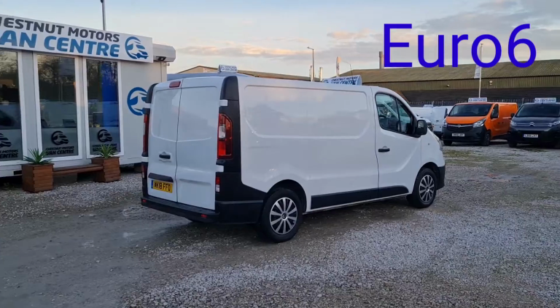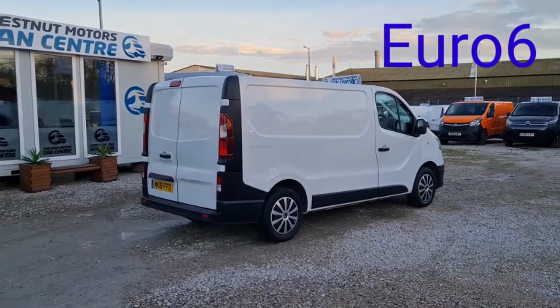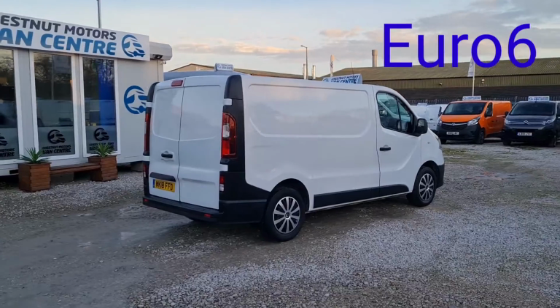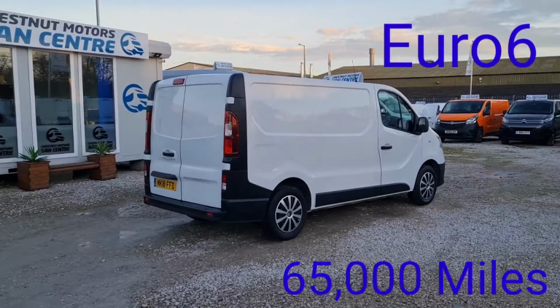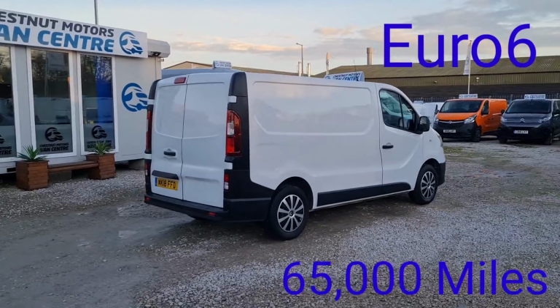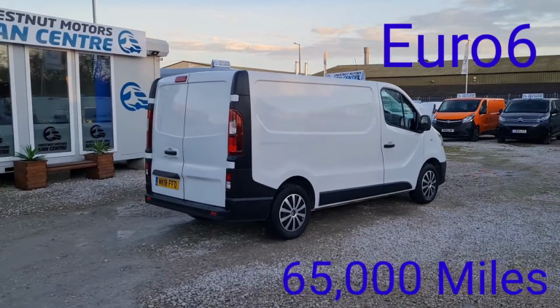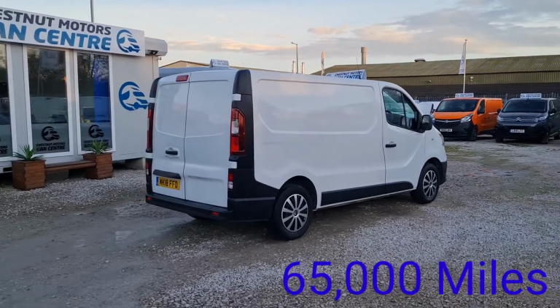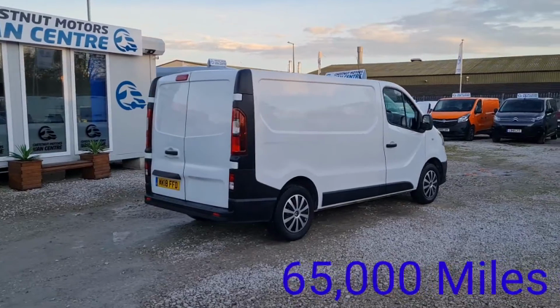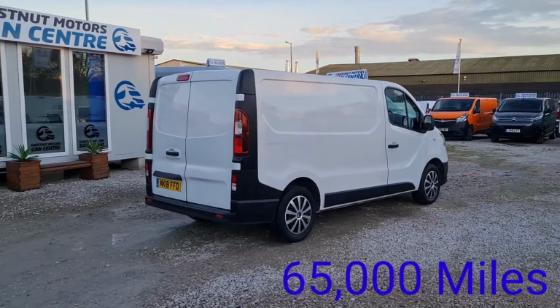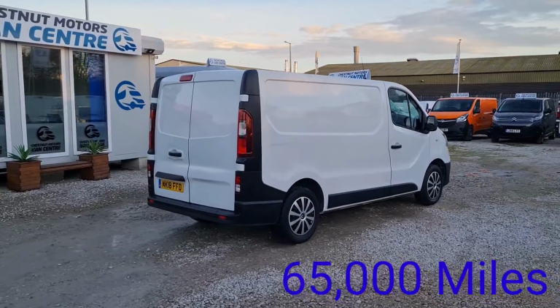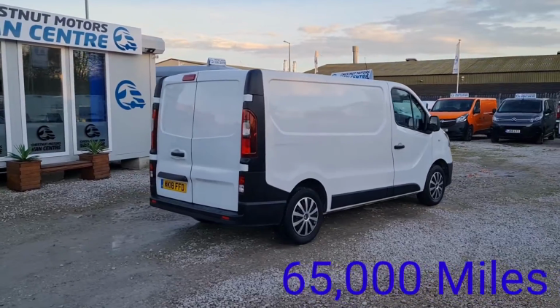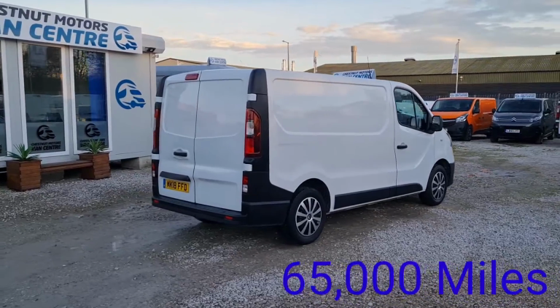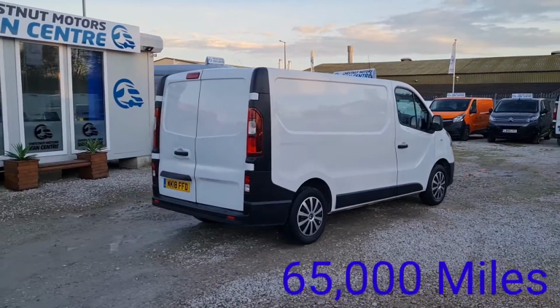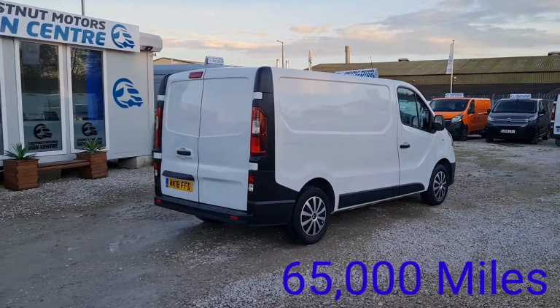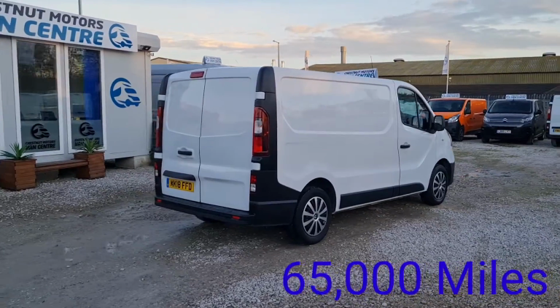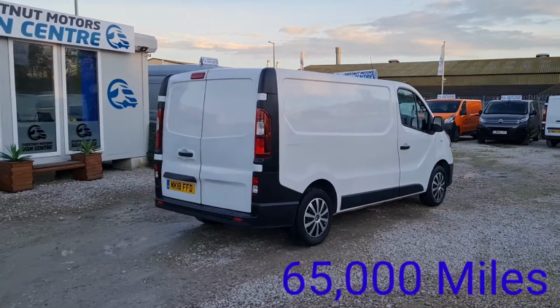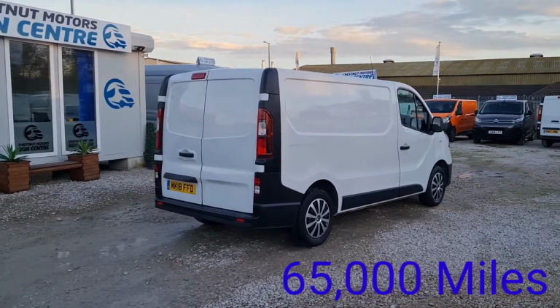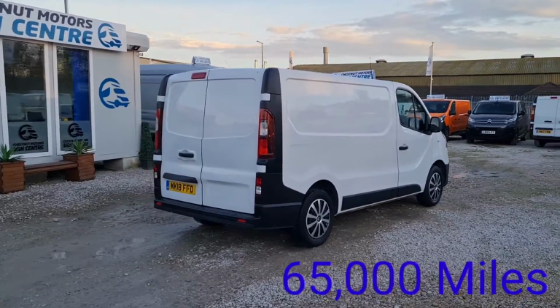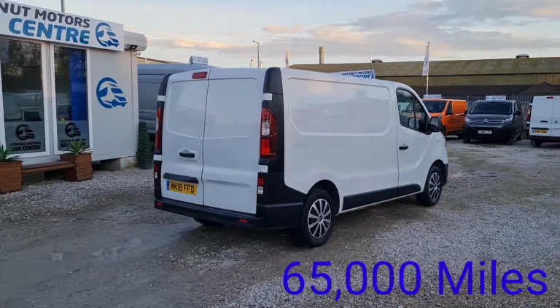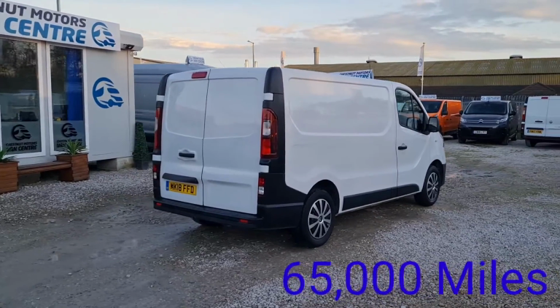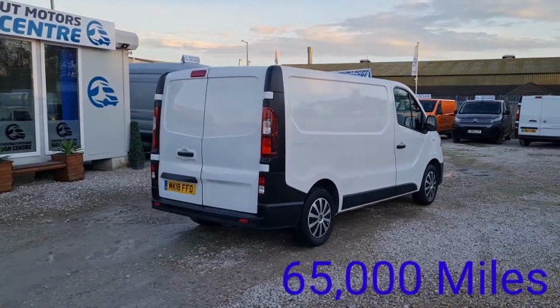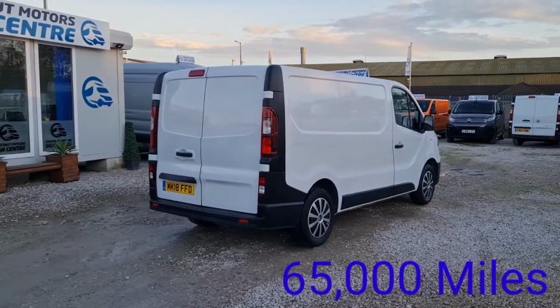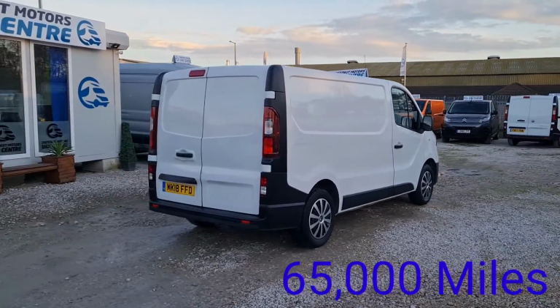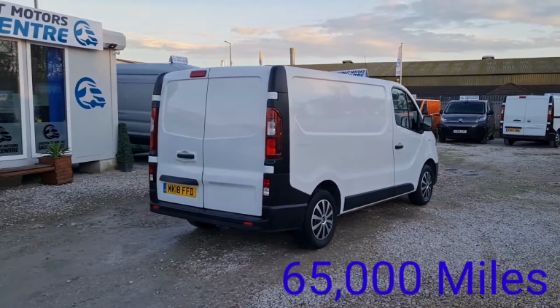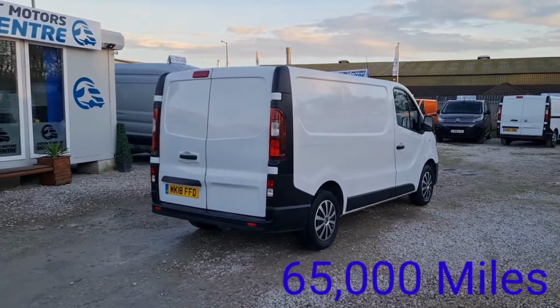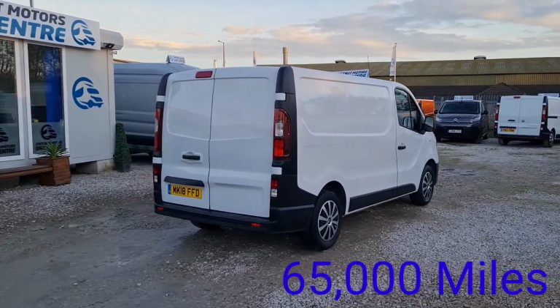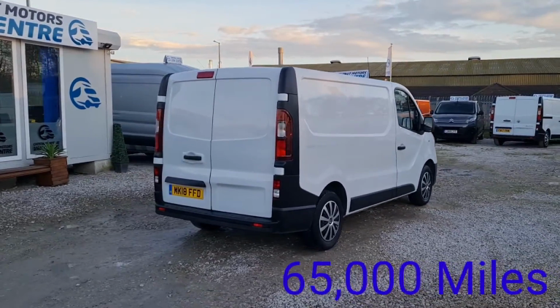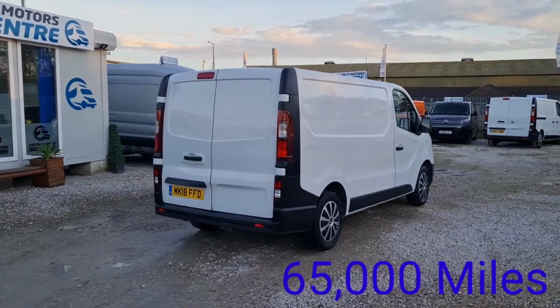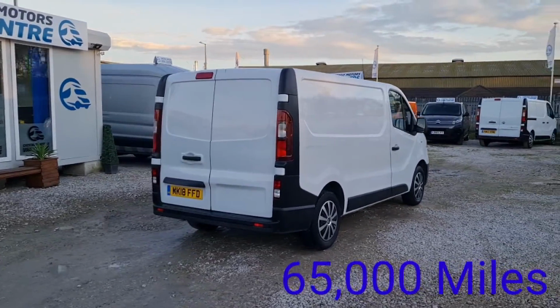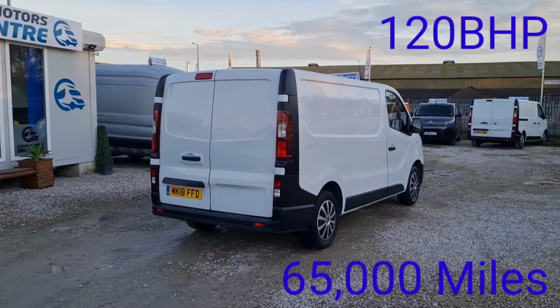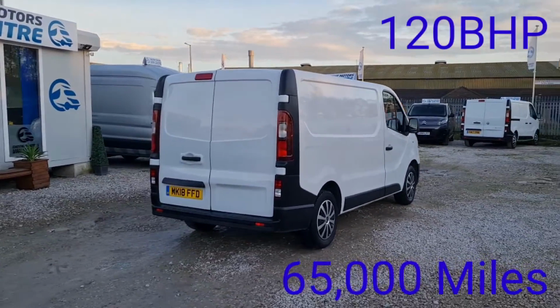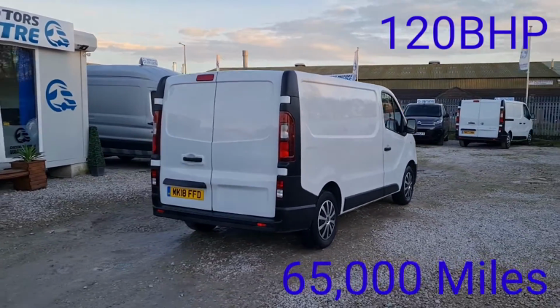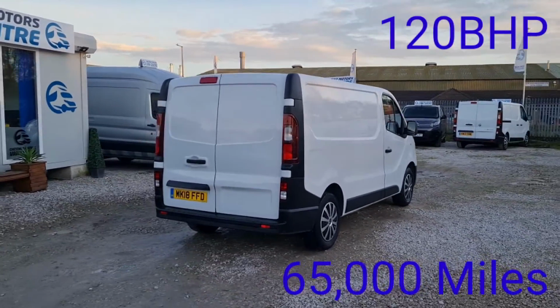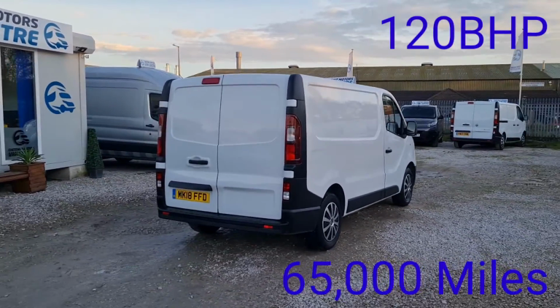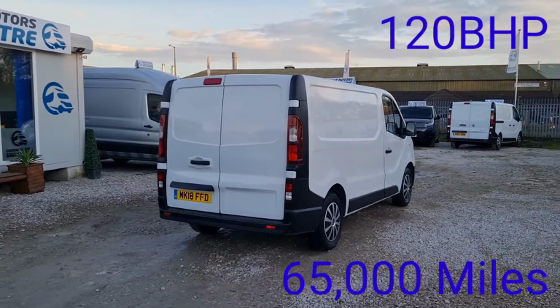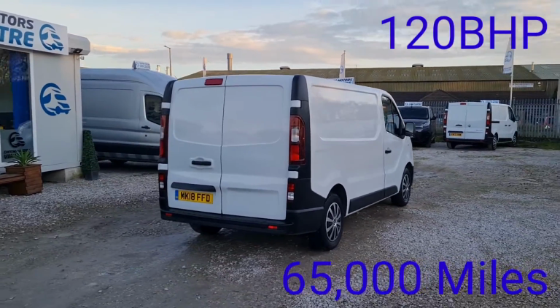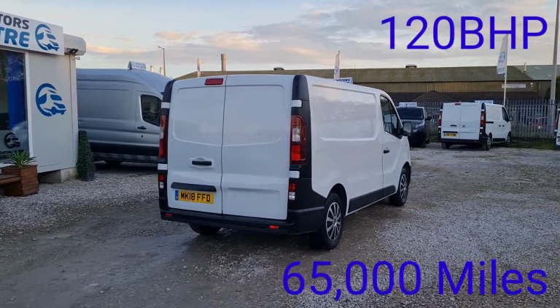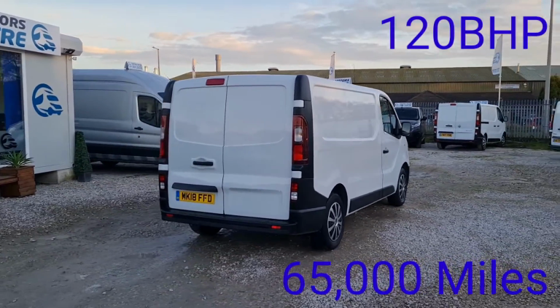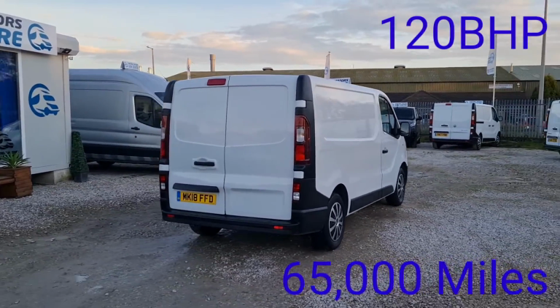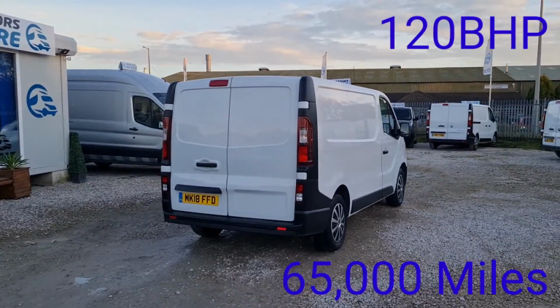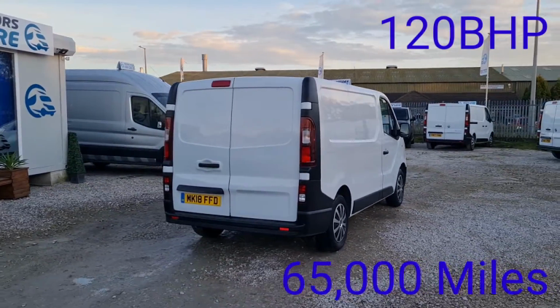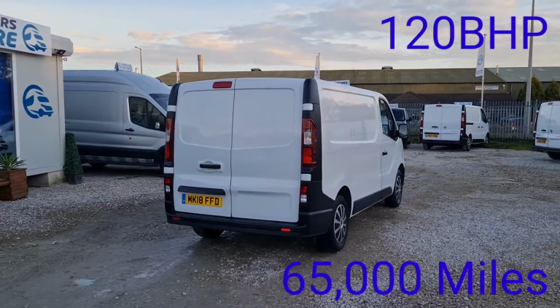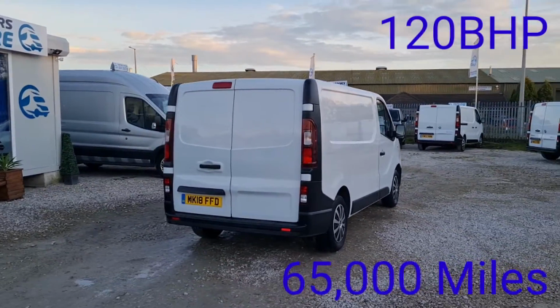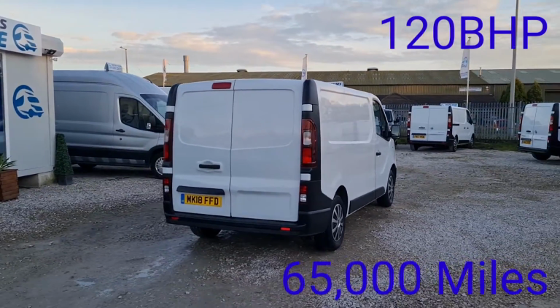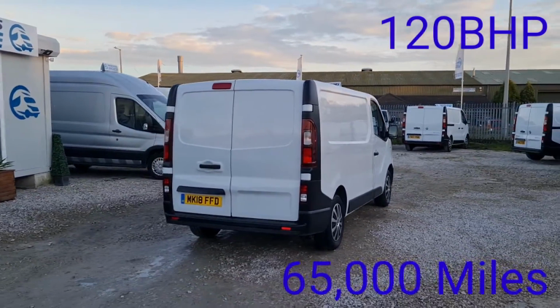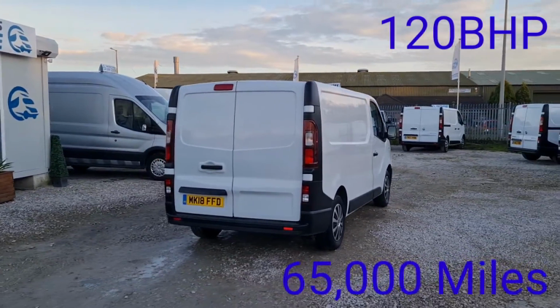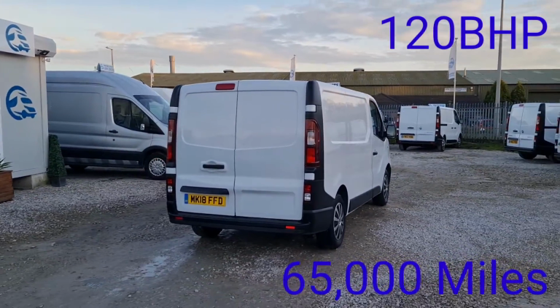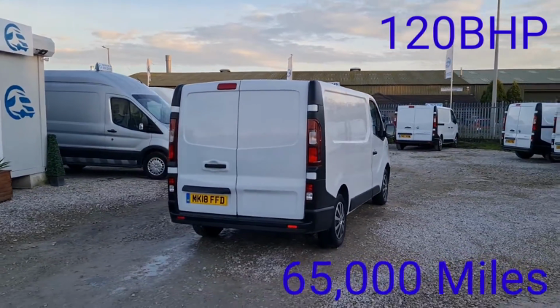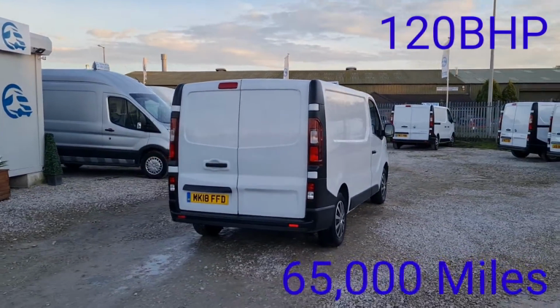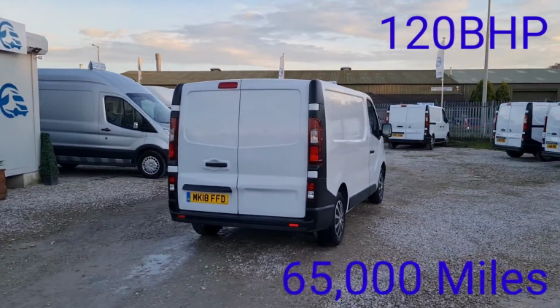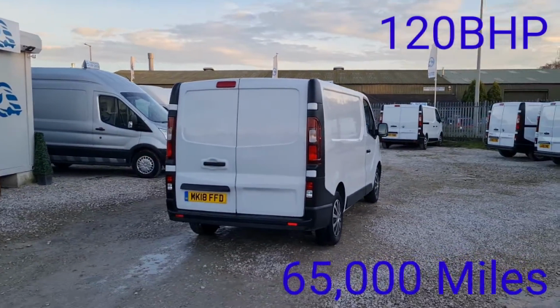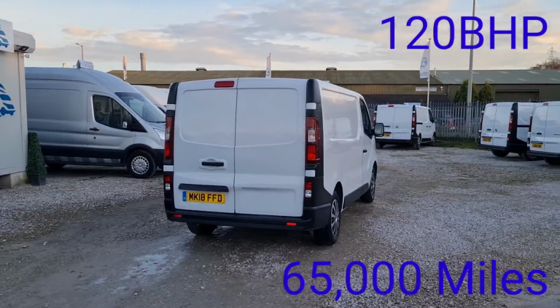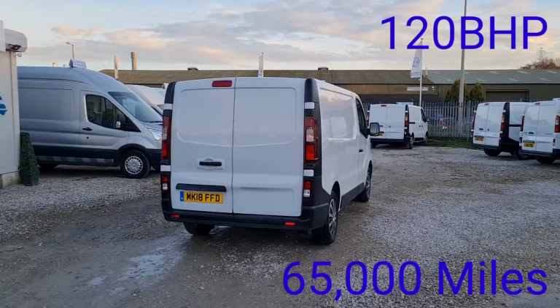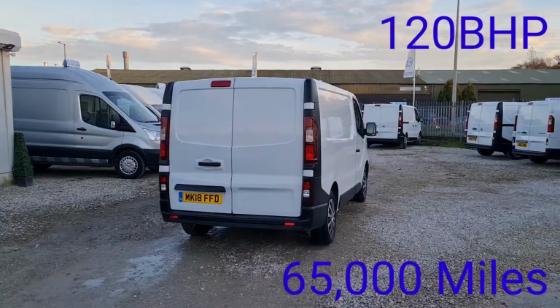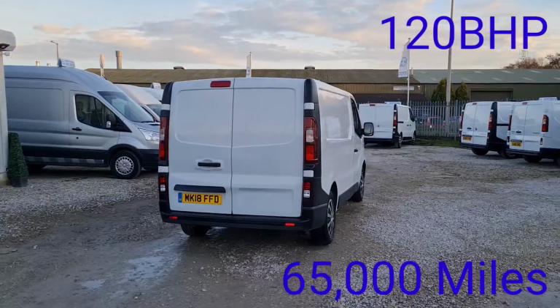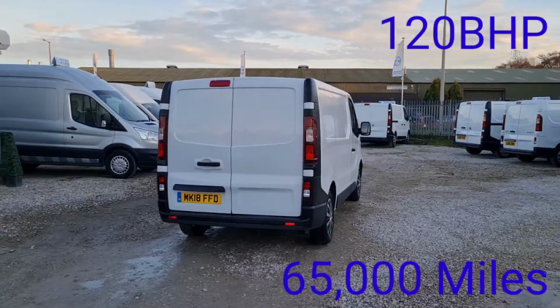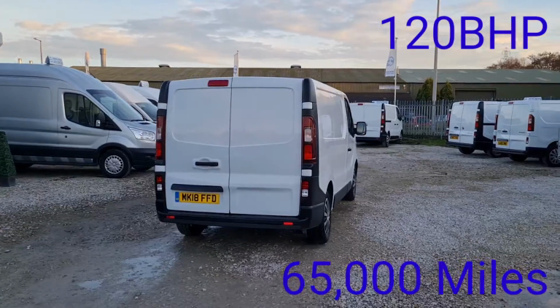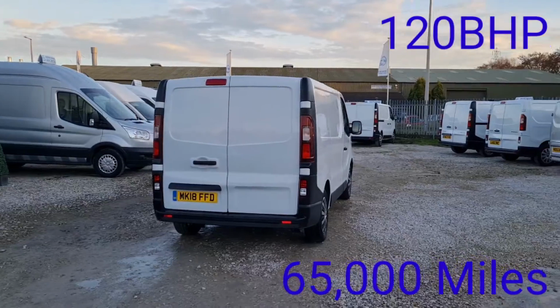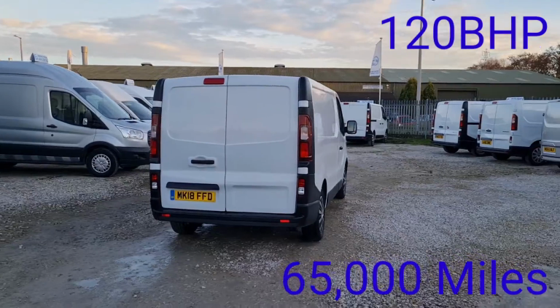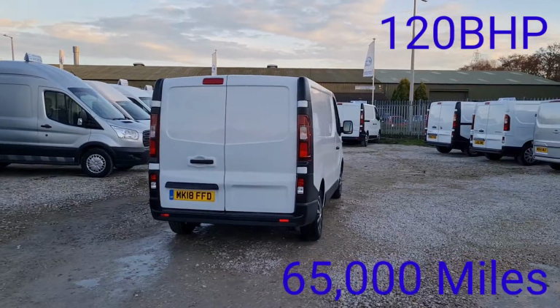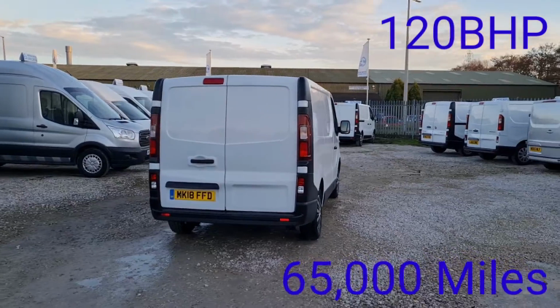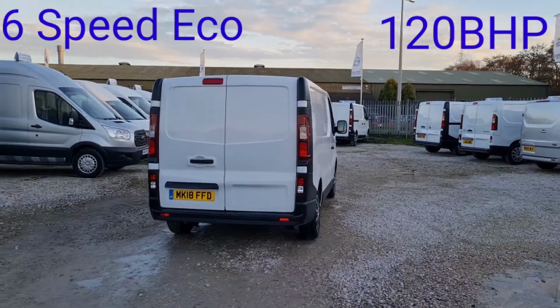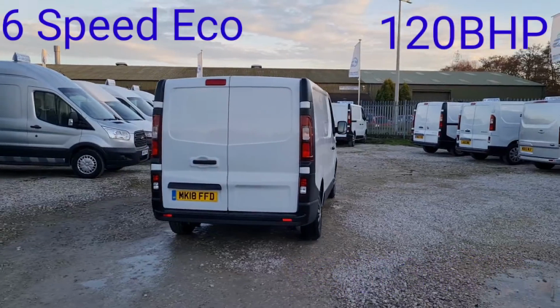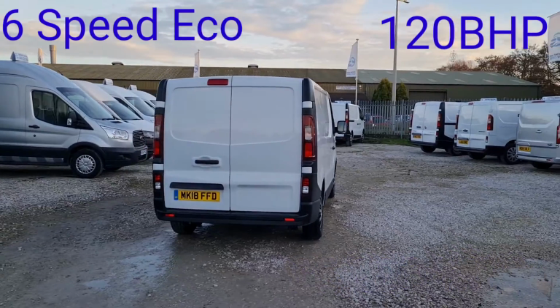Done 65,000 miles — absolutely nothing on one of these guys. It has got a timing chain, not like a belt on this engine.